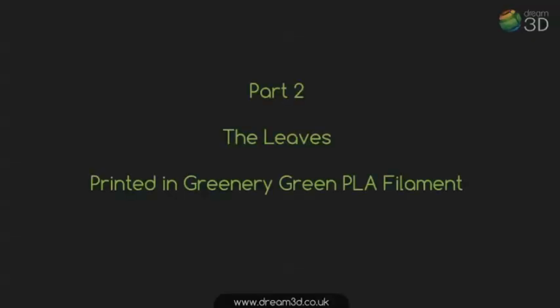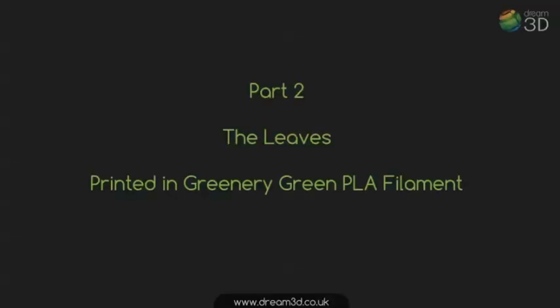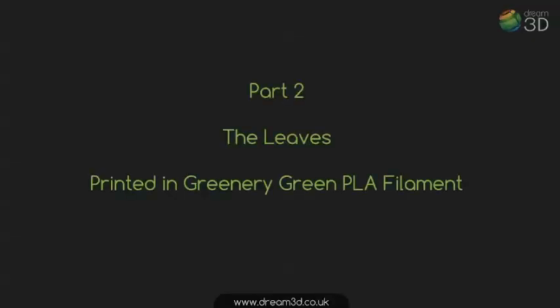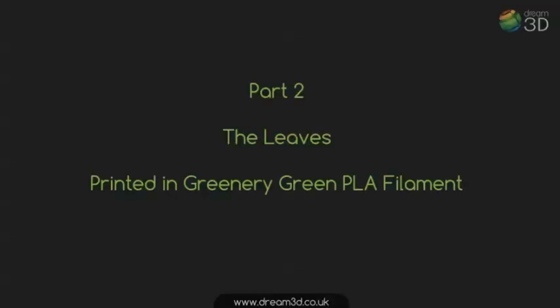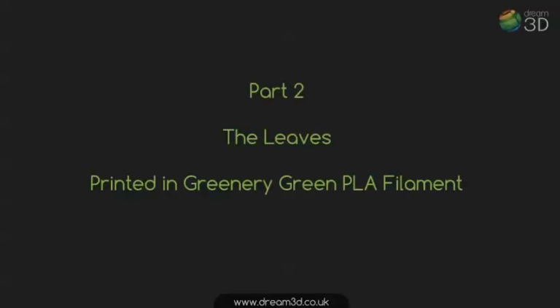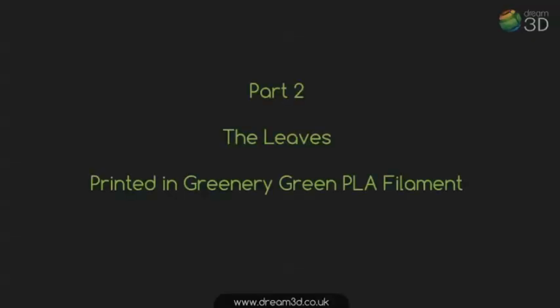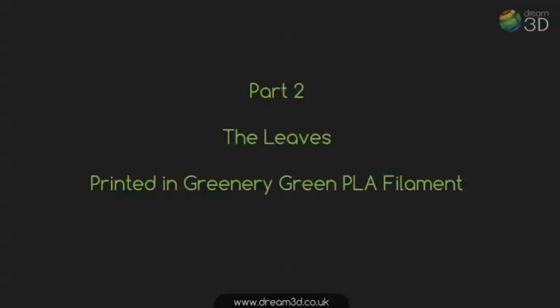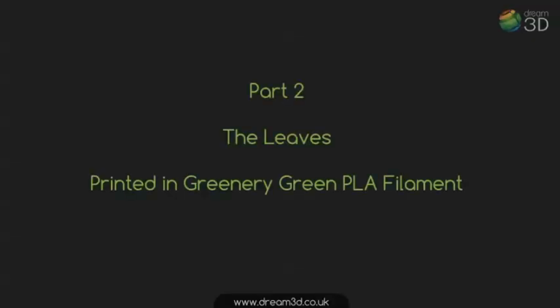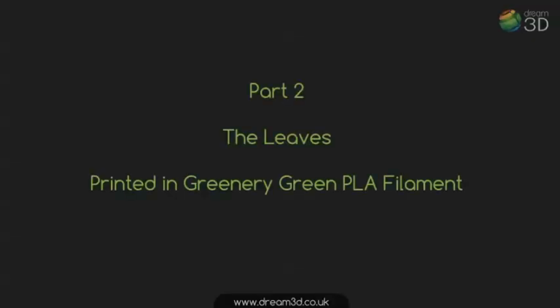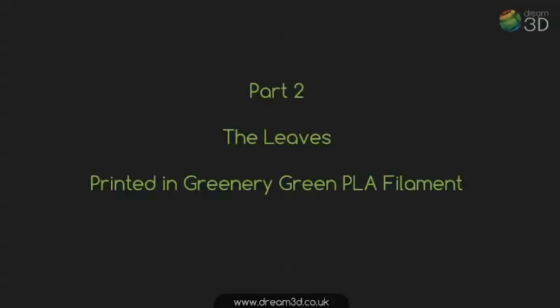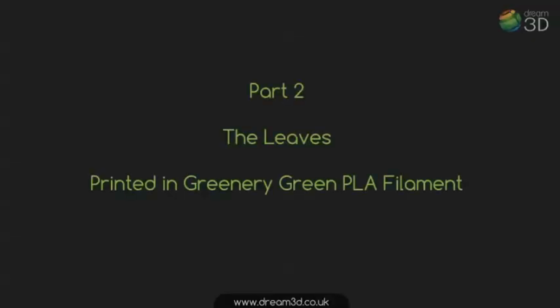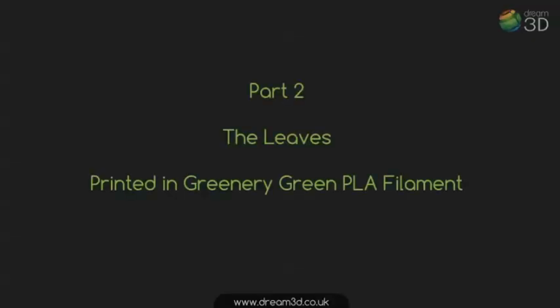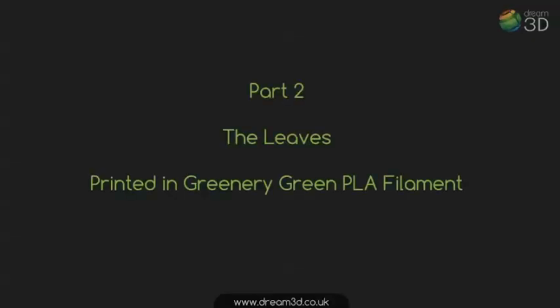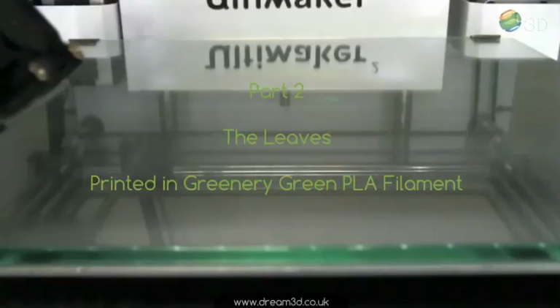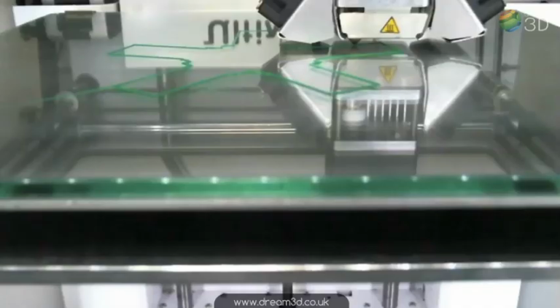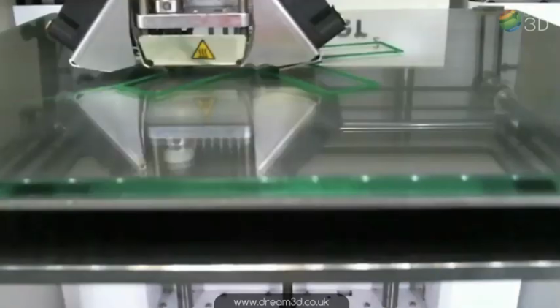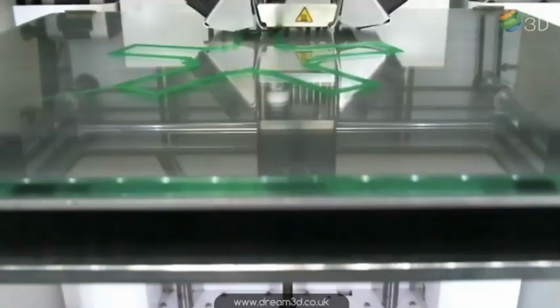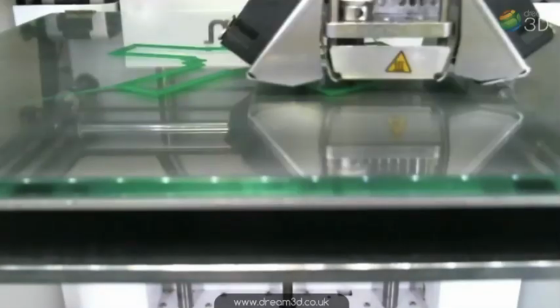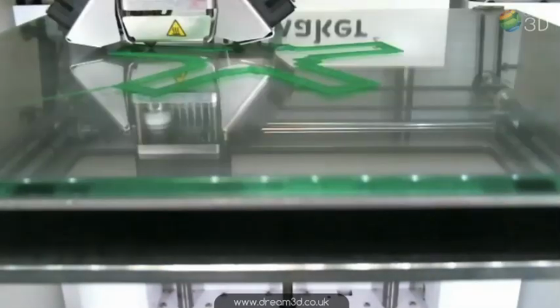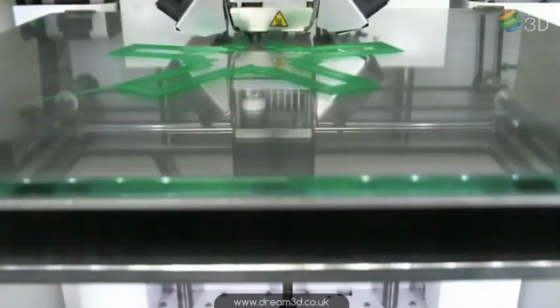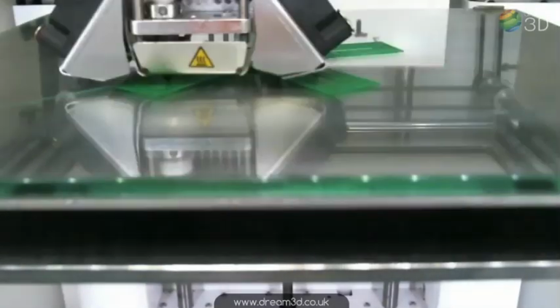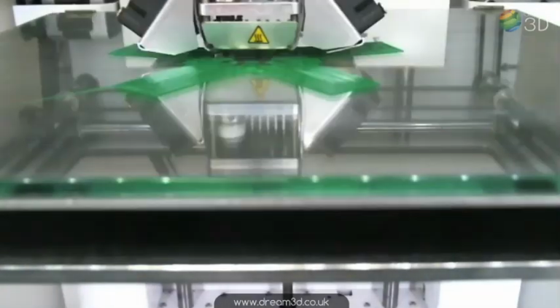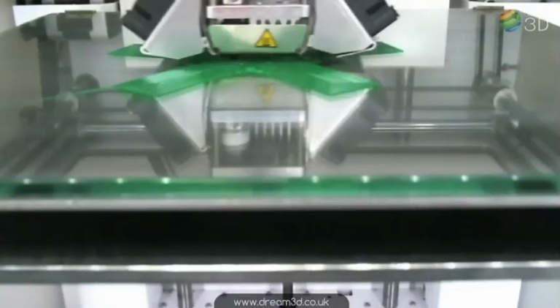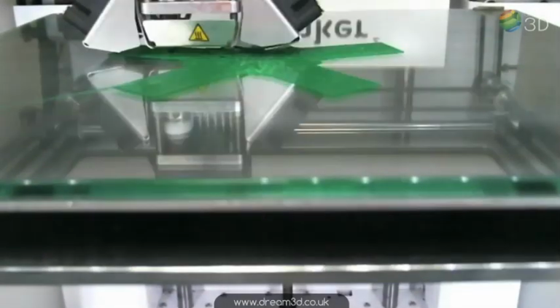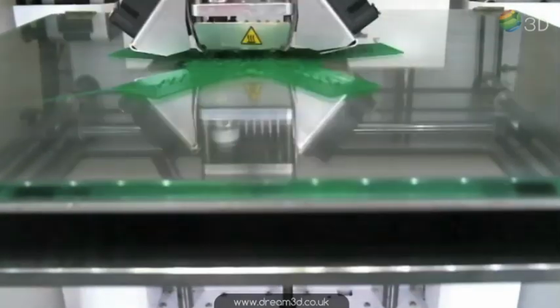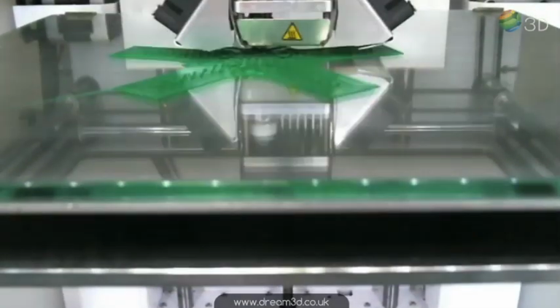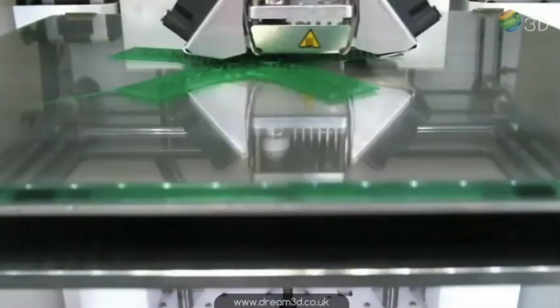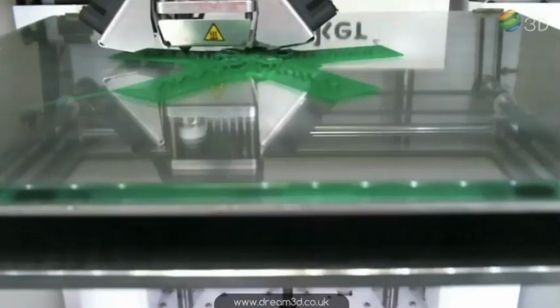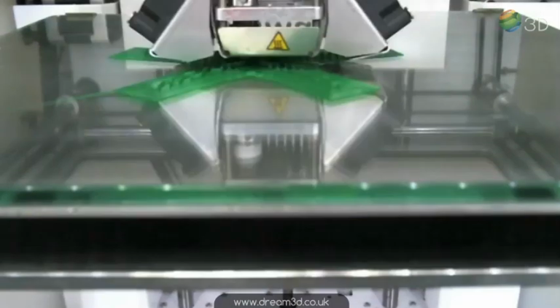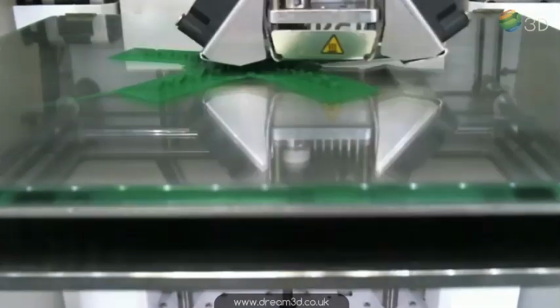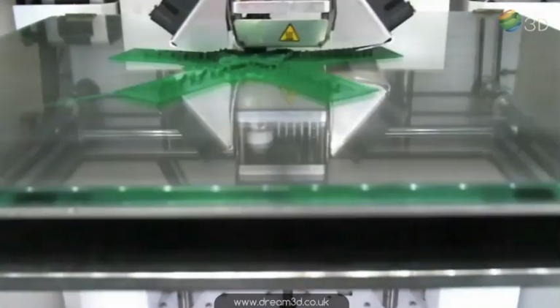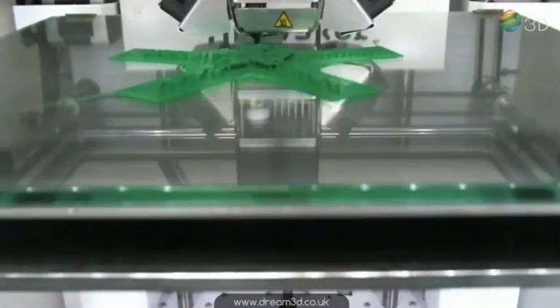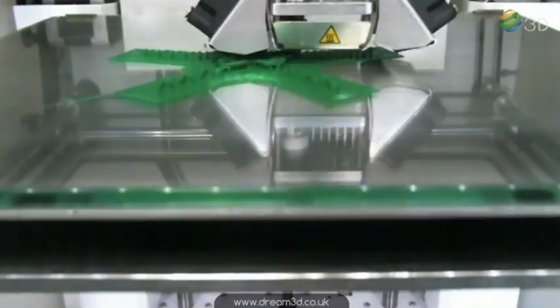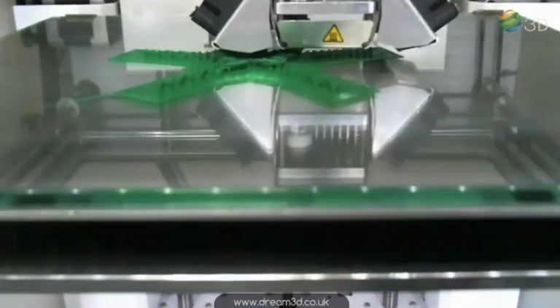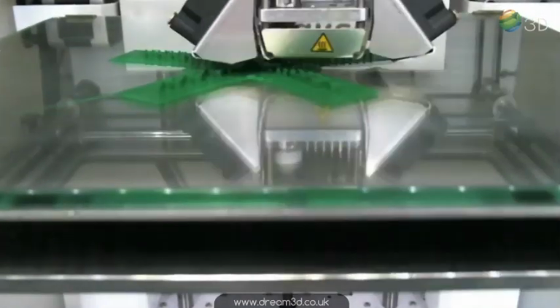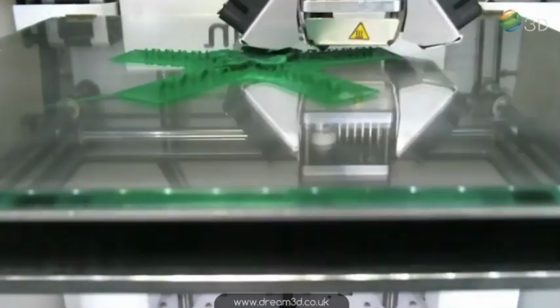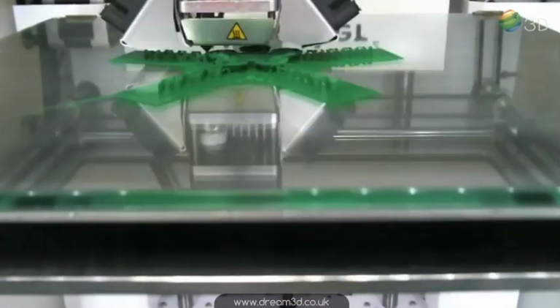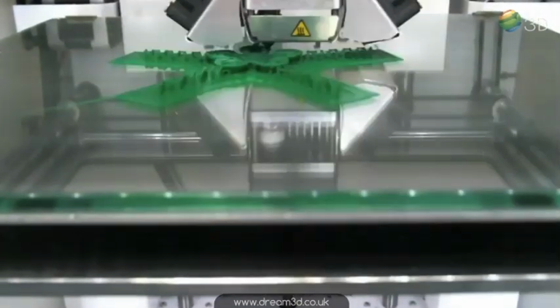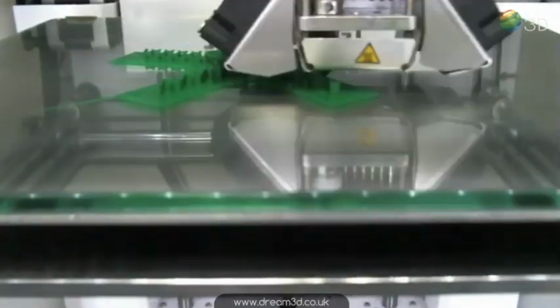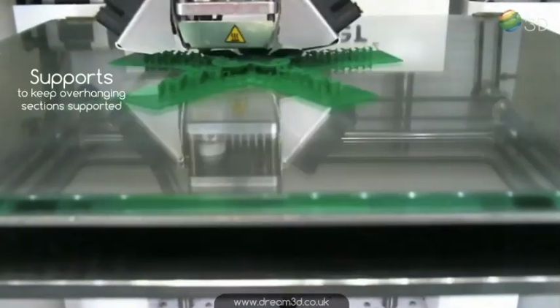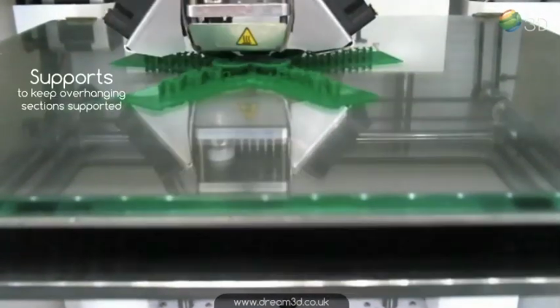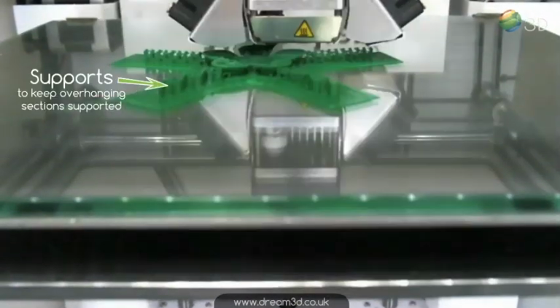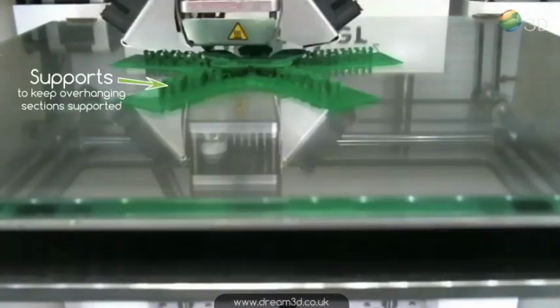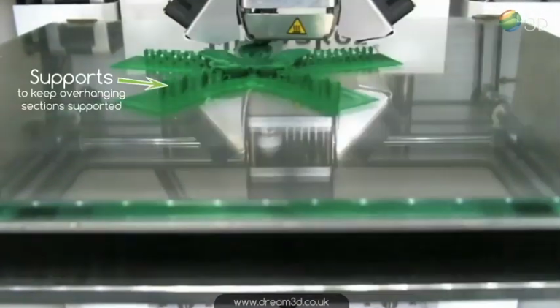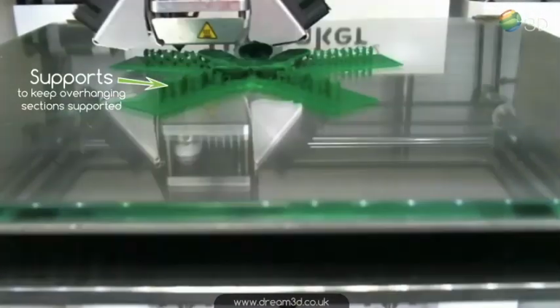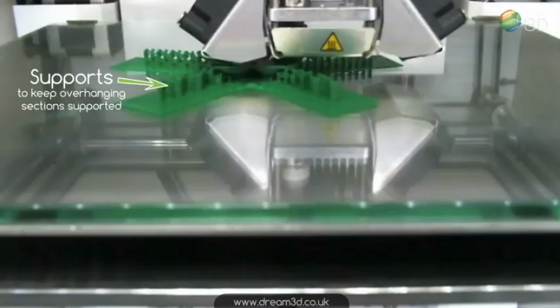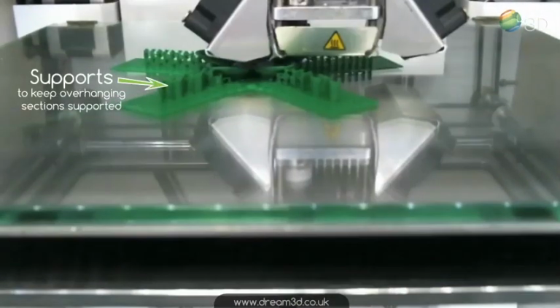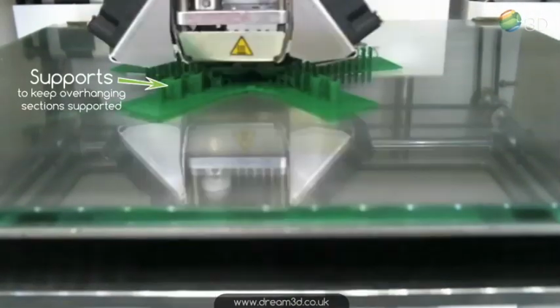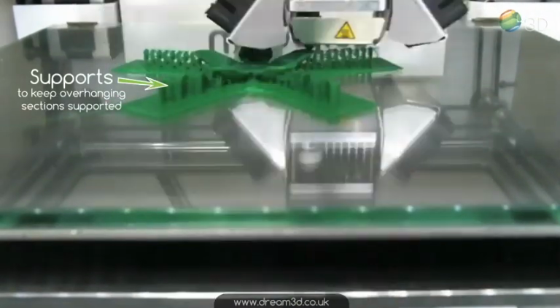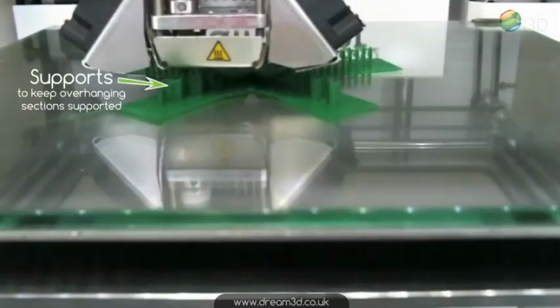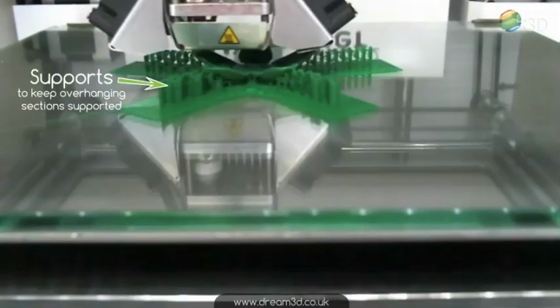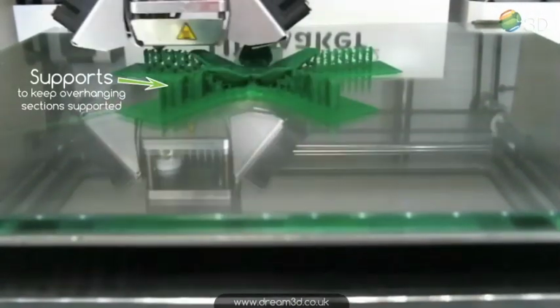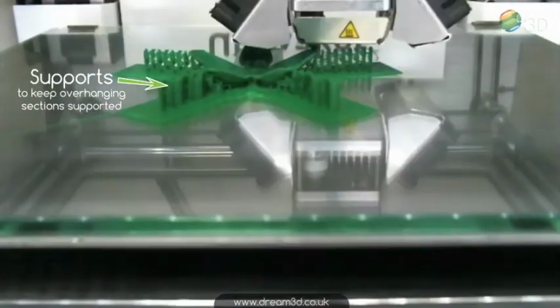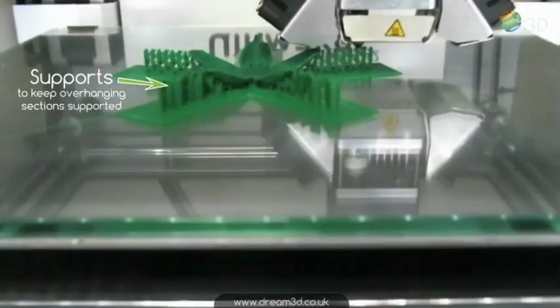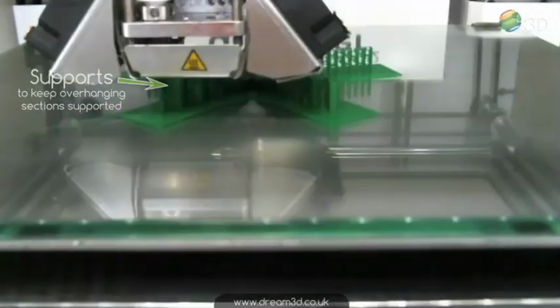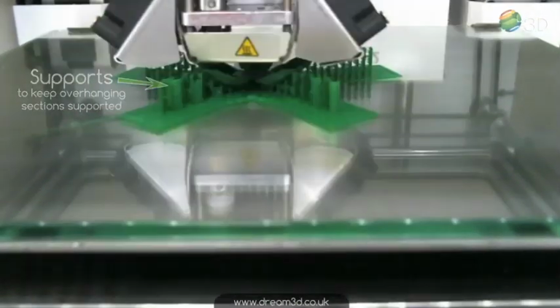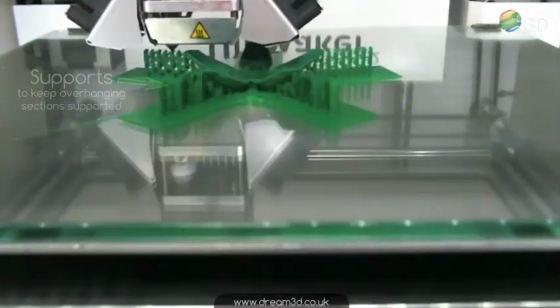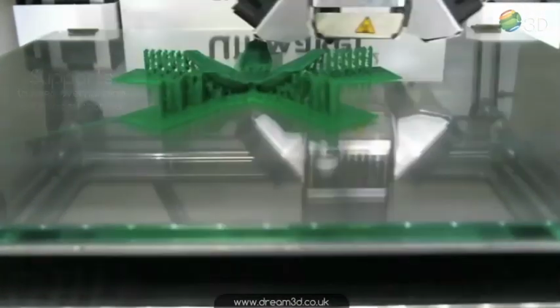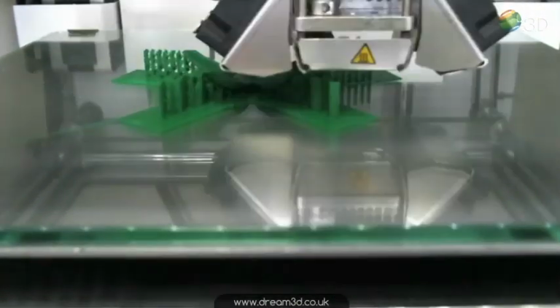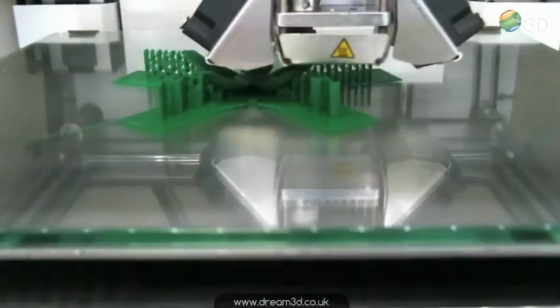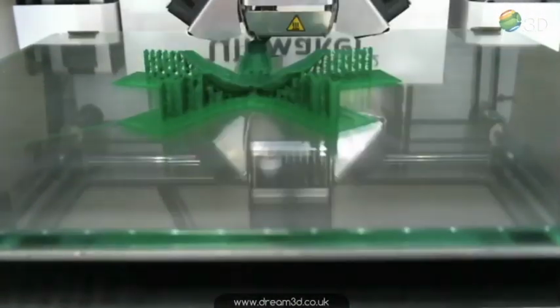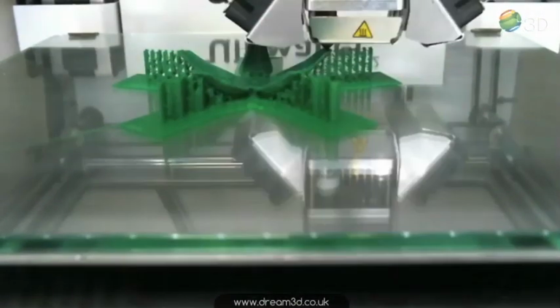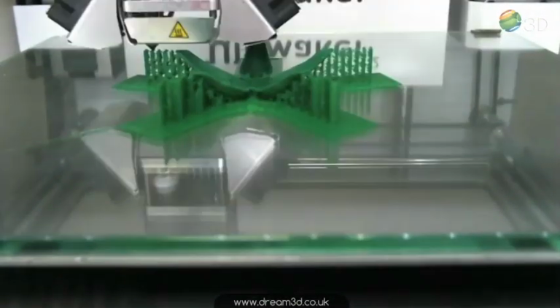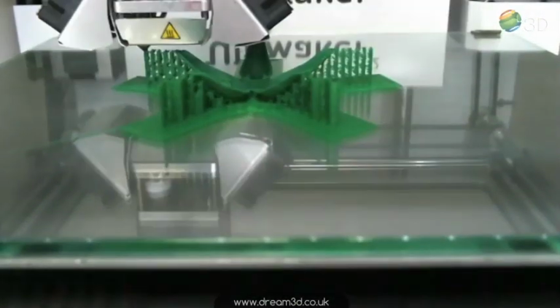The second part, a little bit more complicated. For this one I added quite a few supports just because the leaves were quite thin.